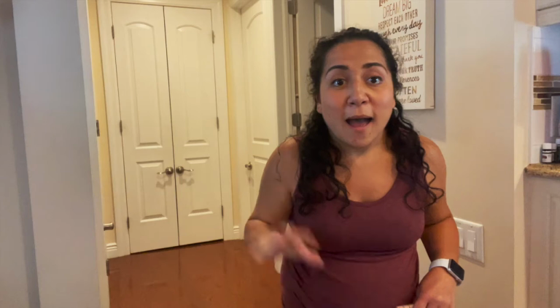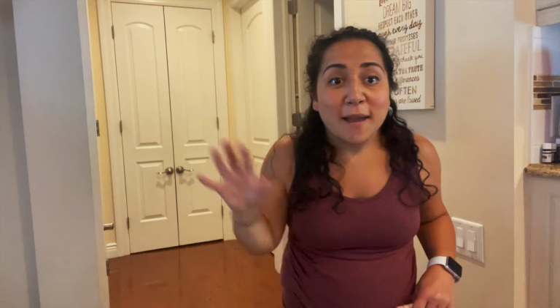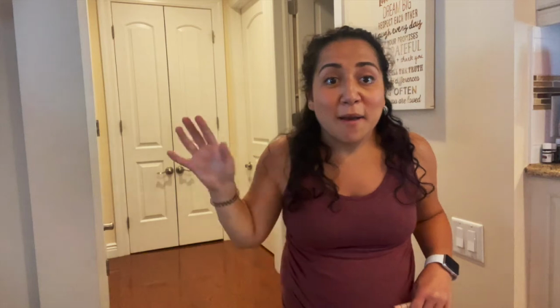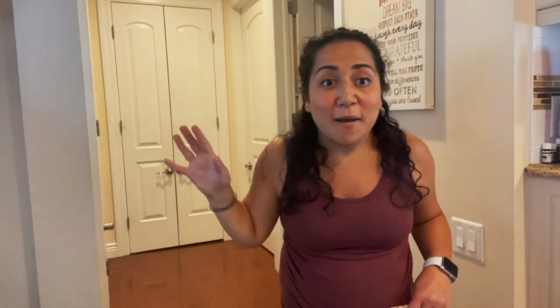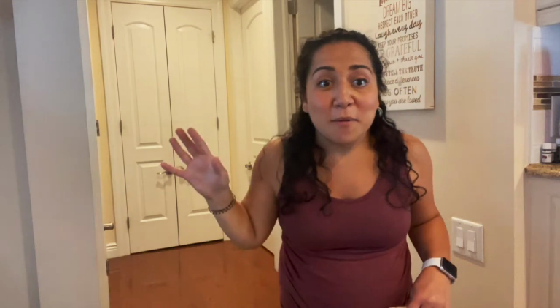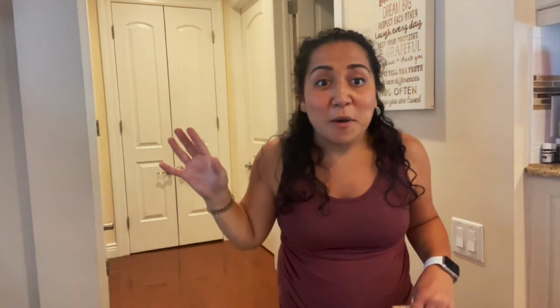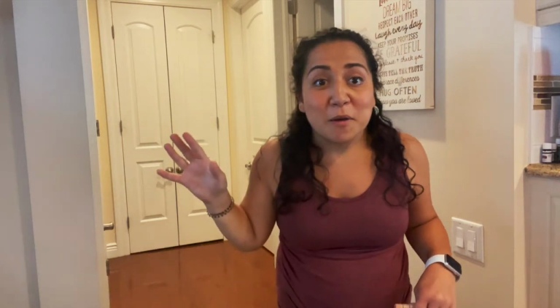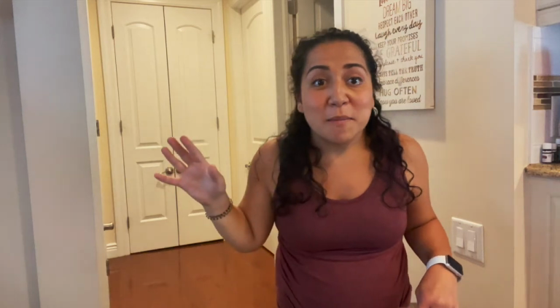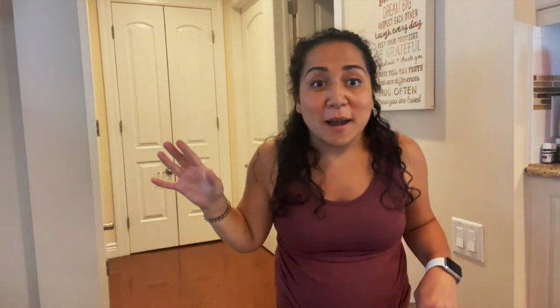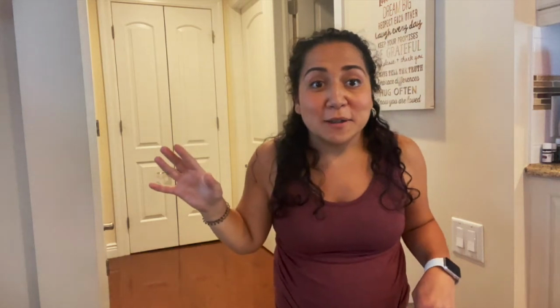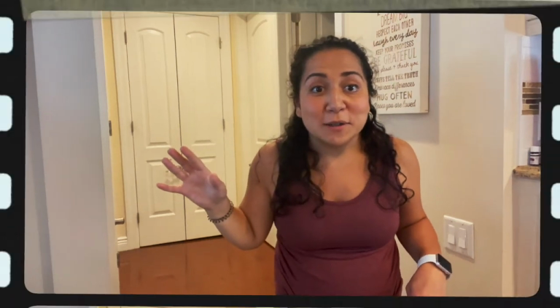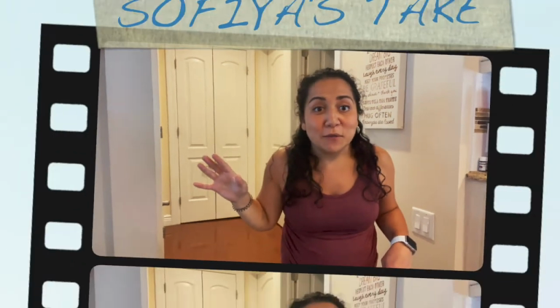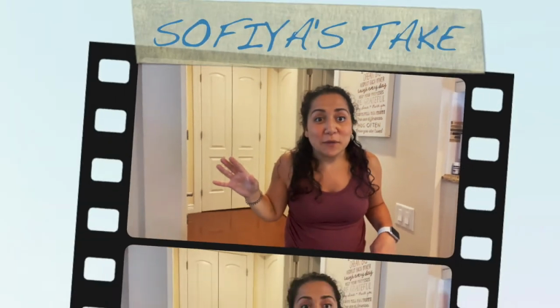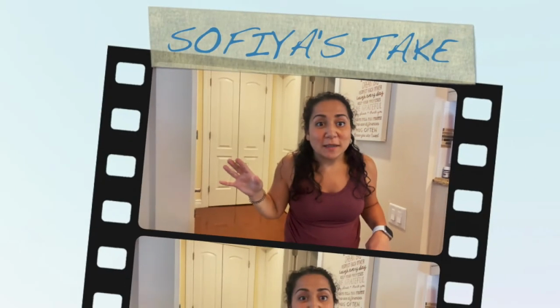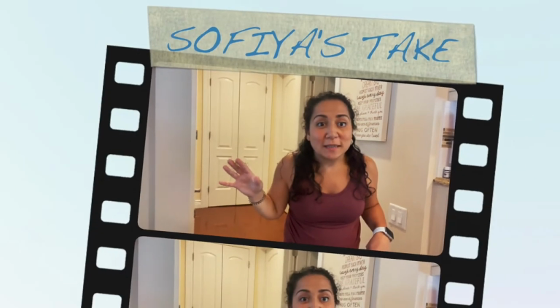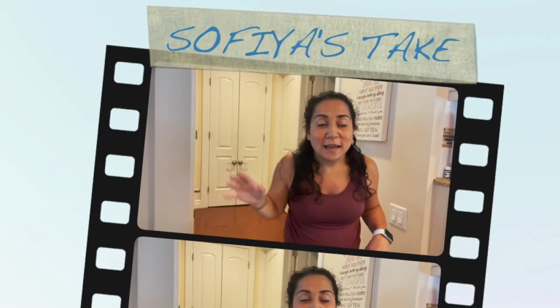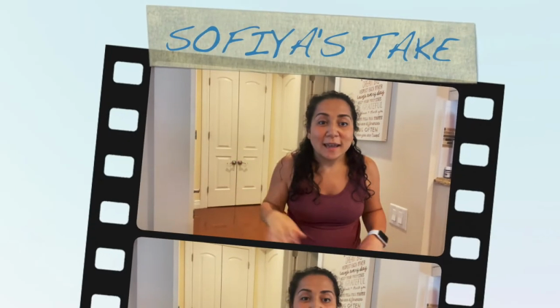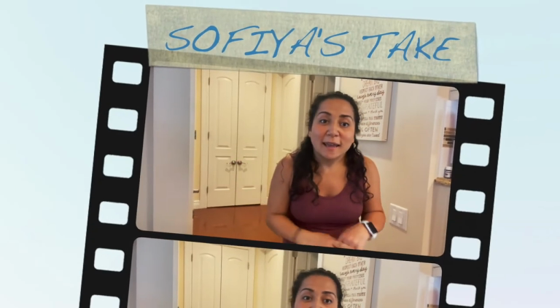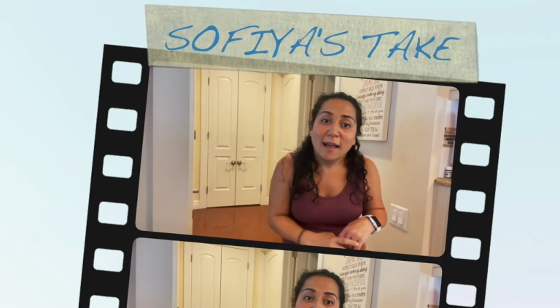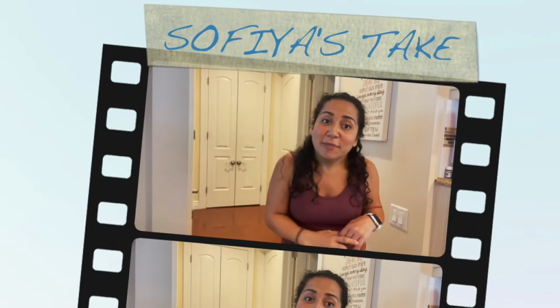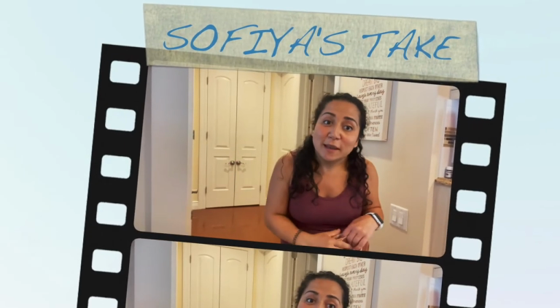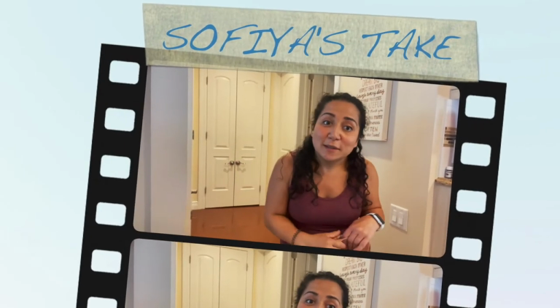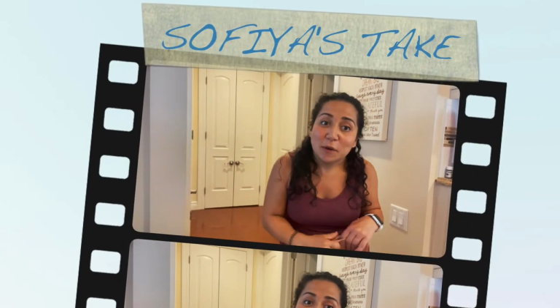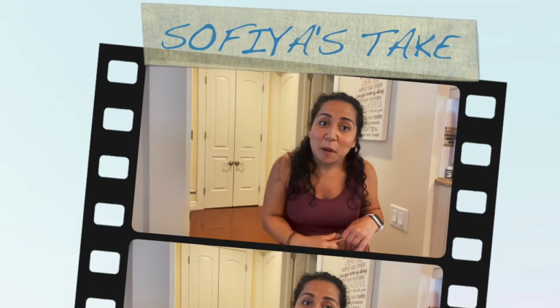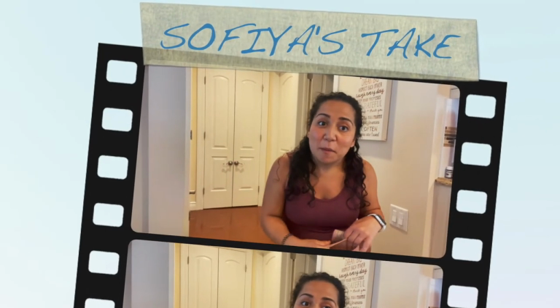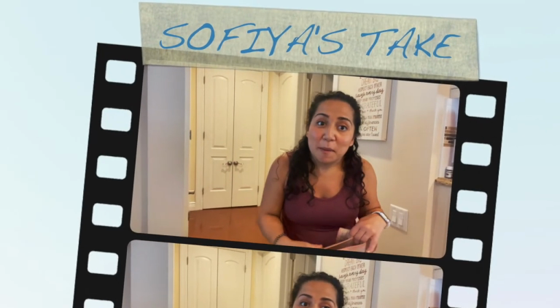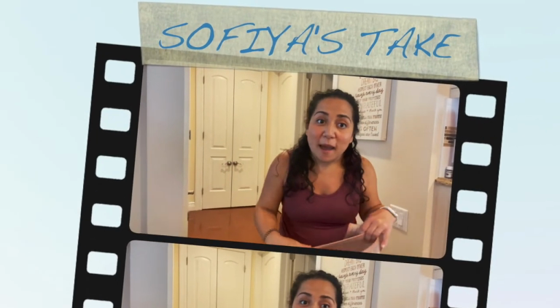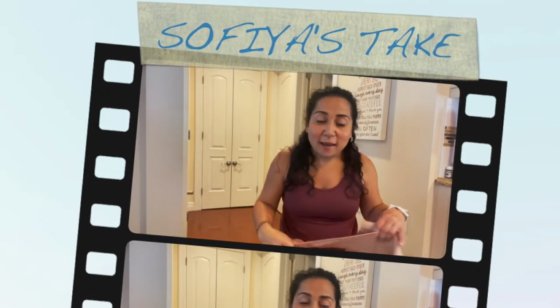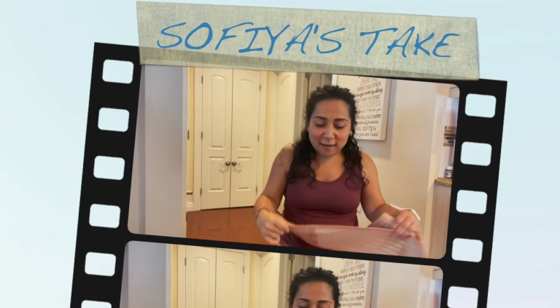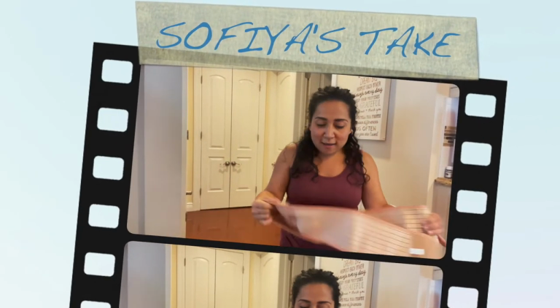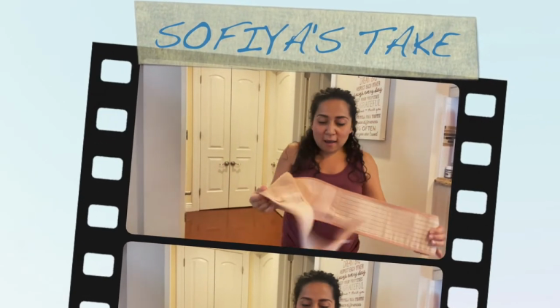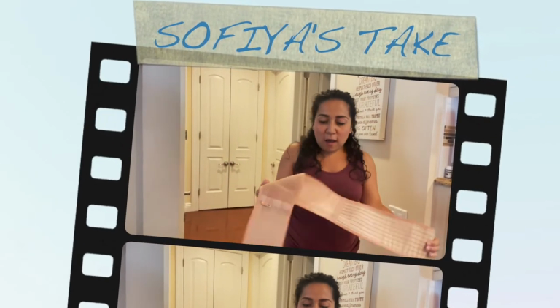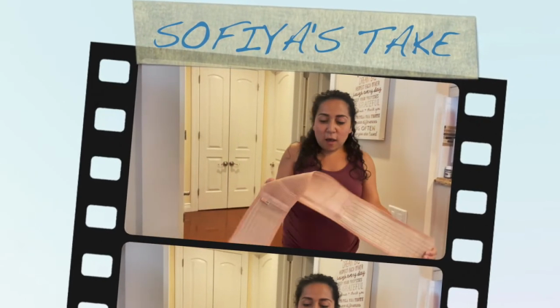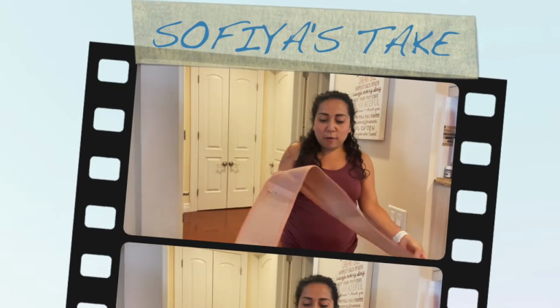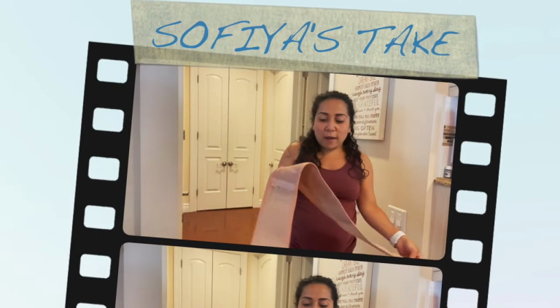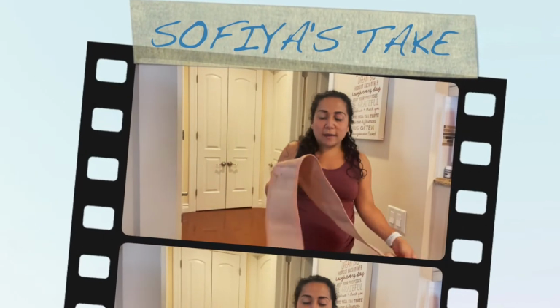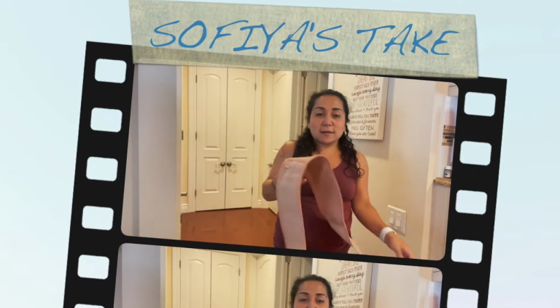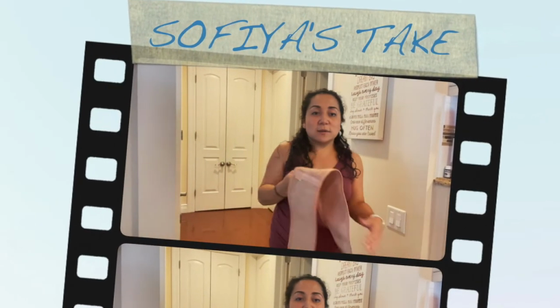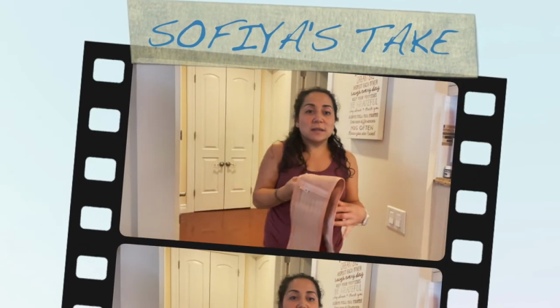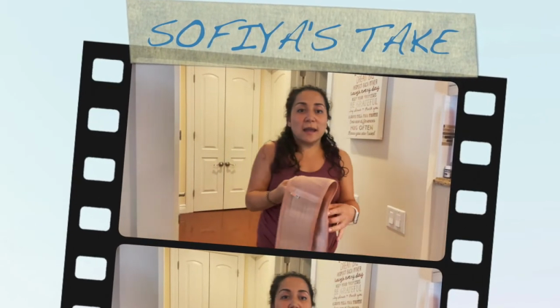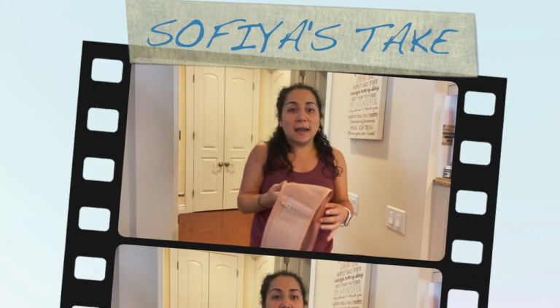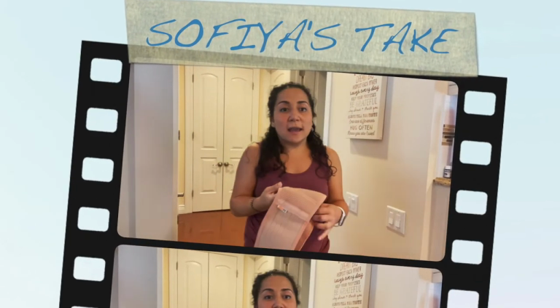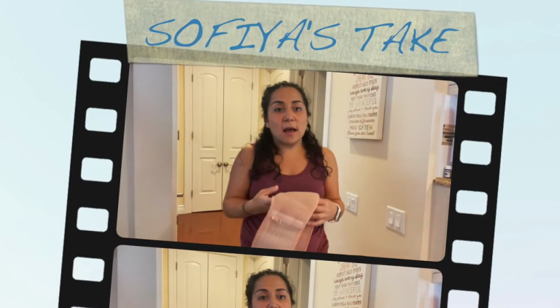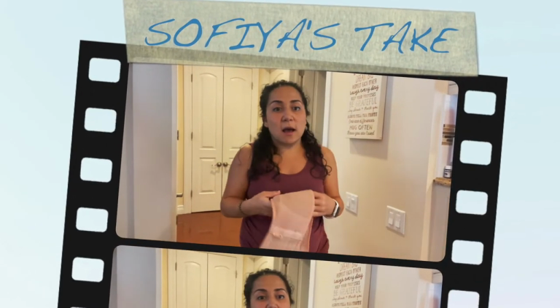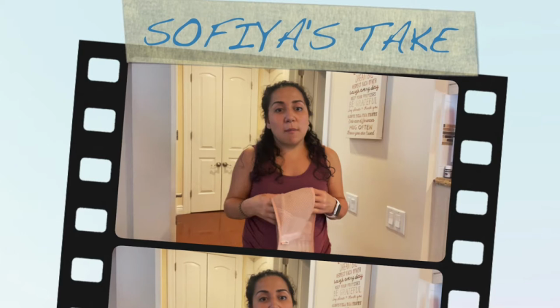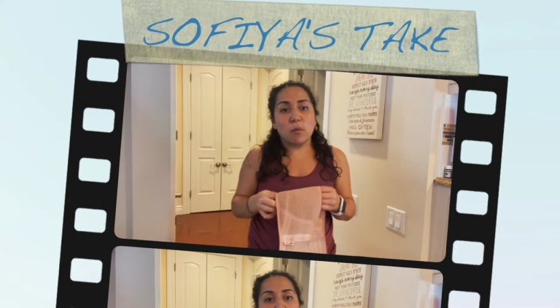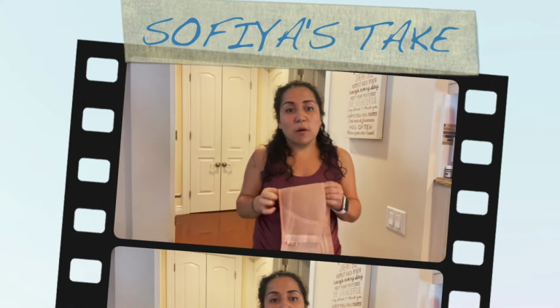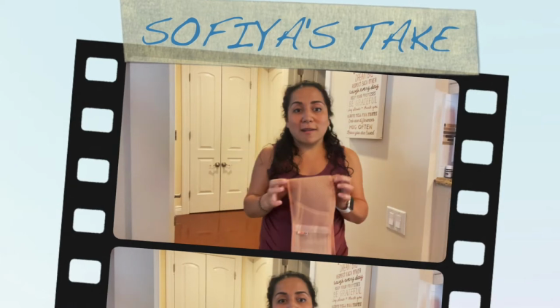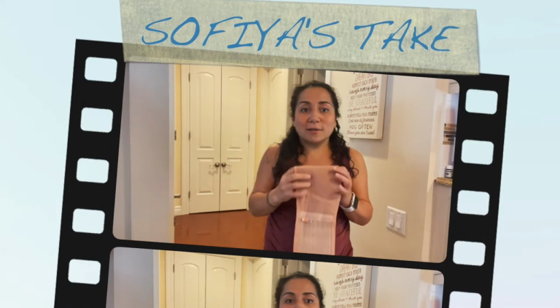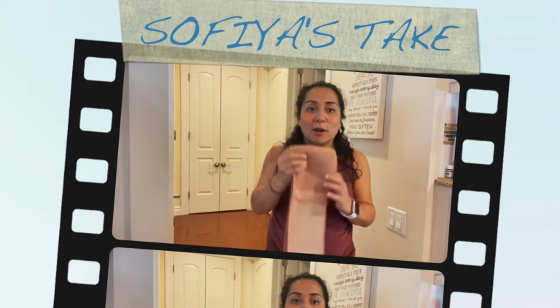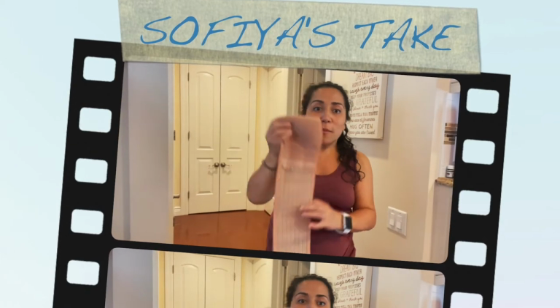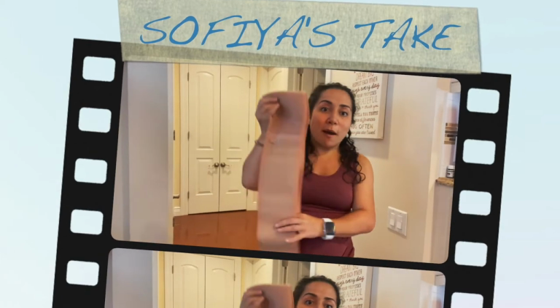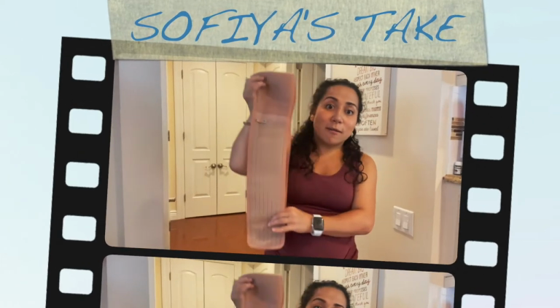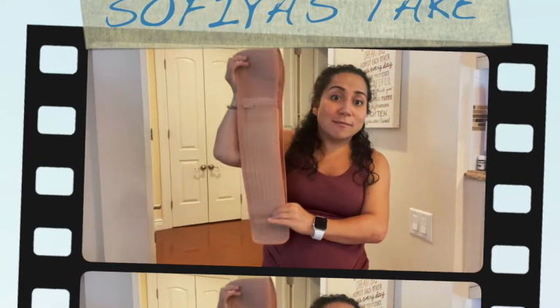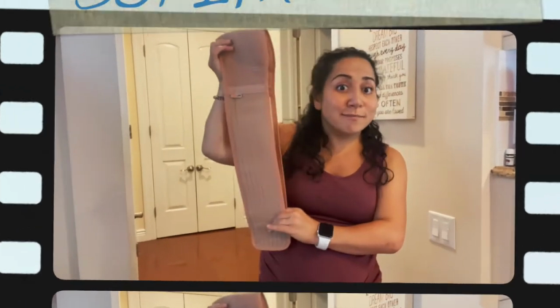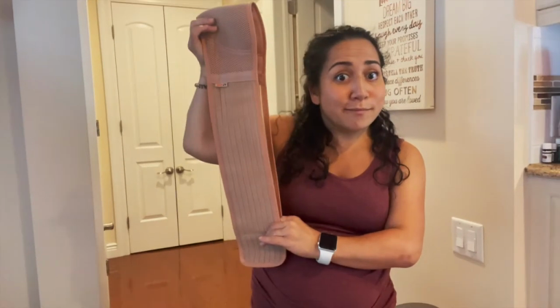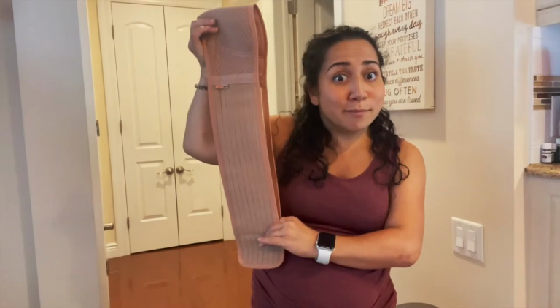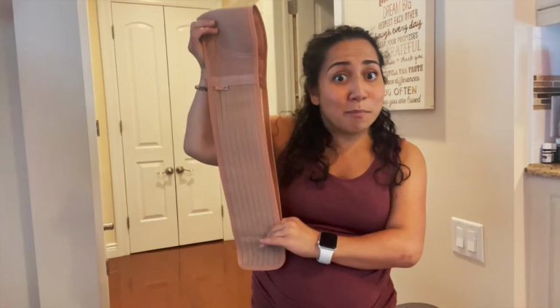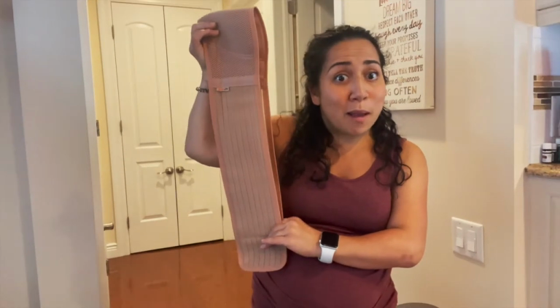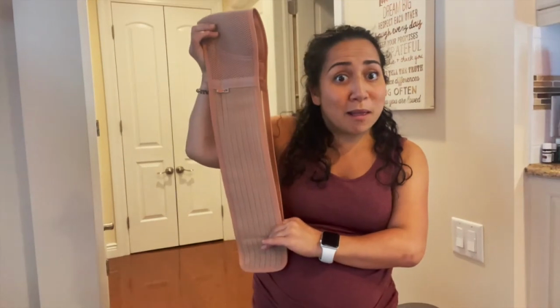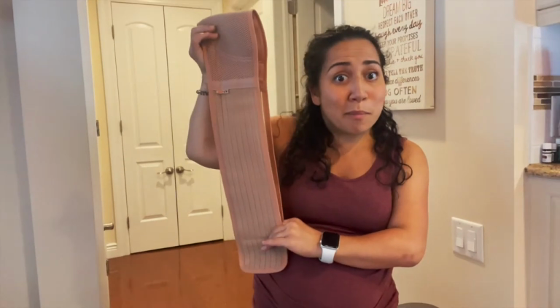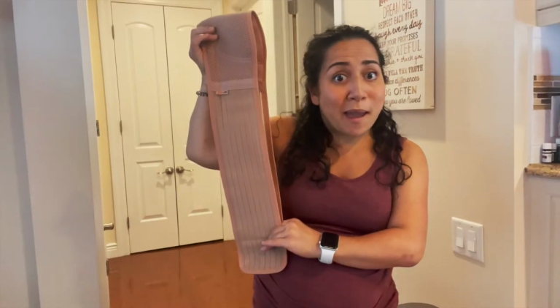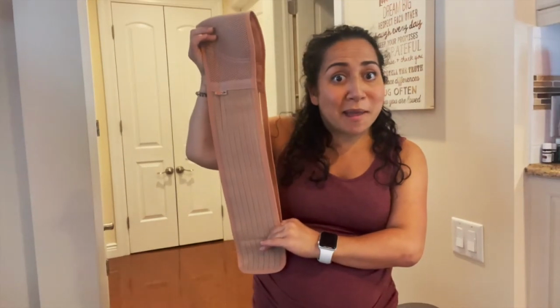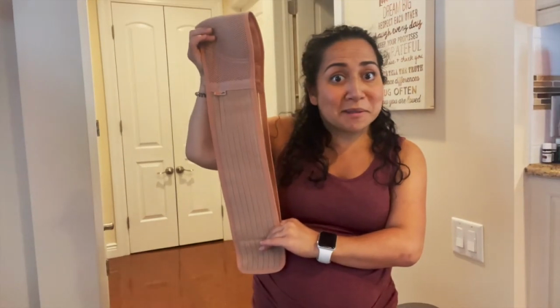Hi y'all! Welcome back to Sophia's Take. Thanks for coming back. So today we're going to talk about belly bands.